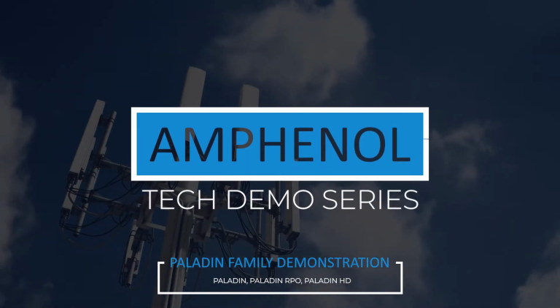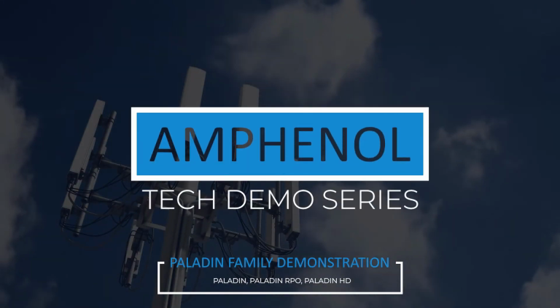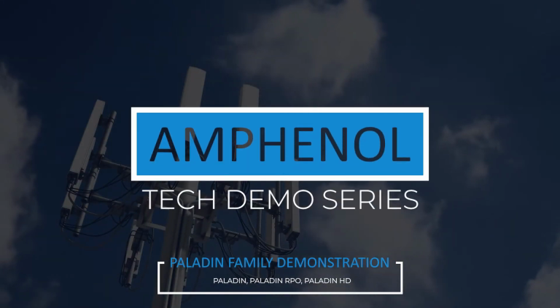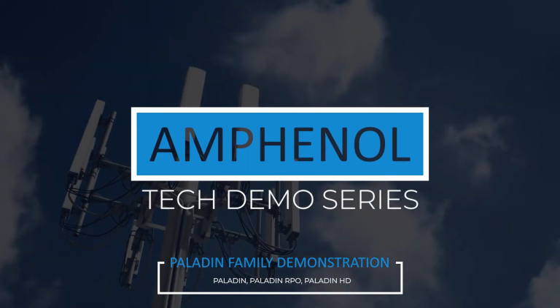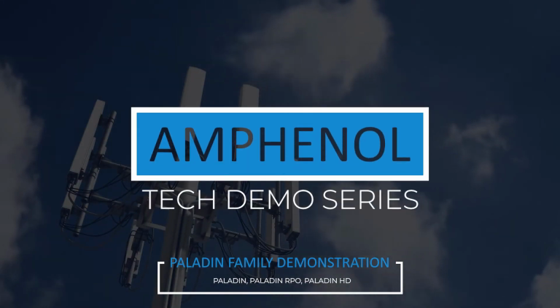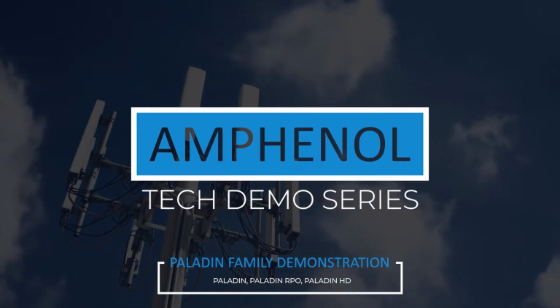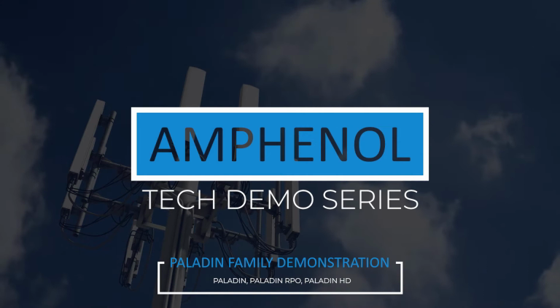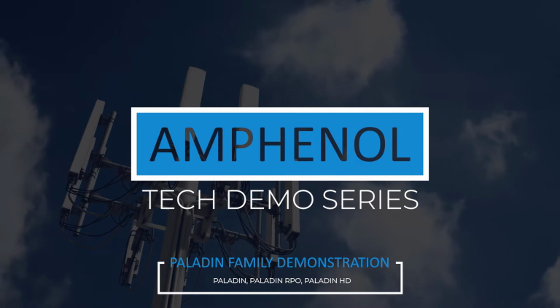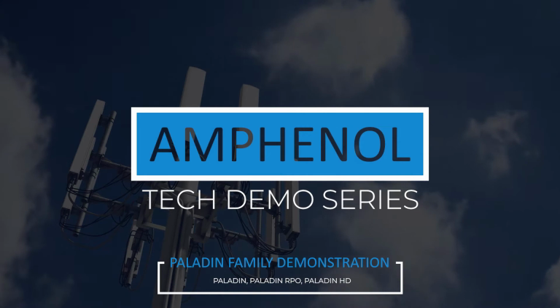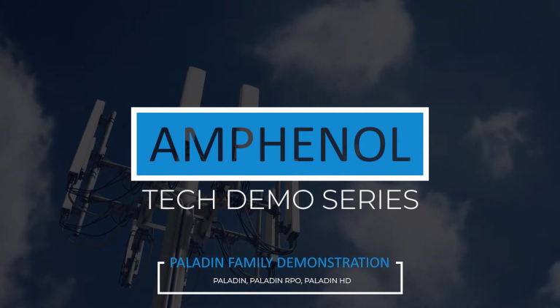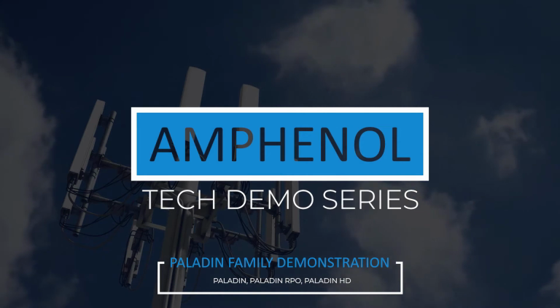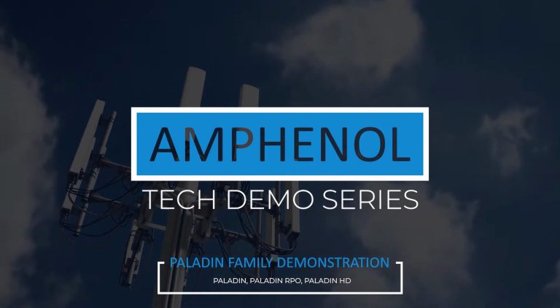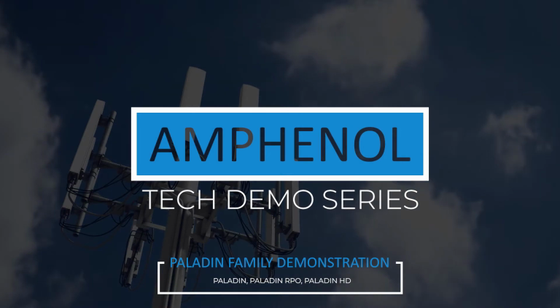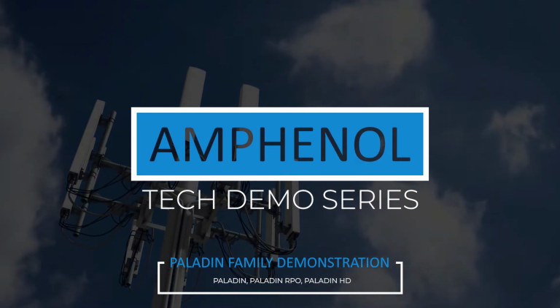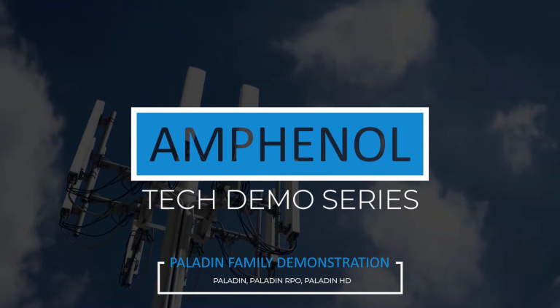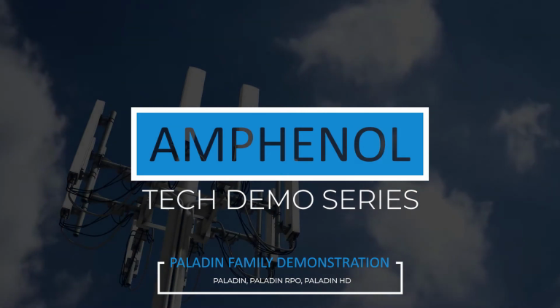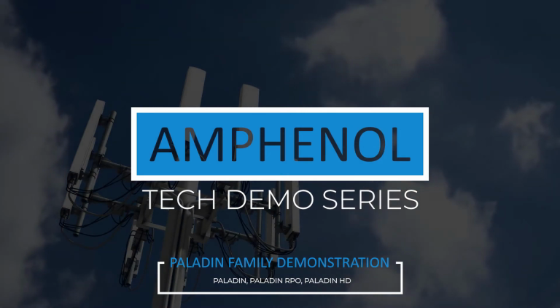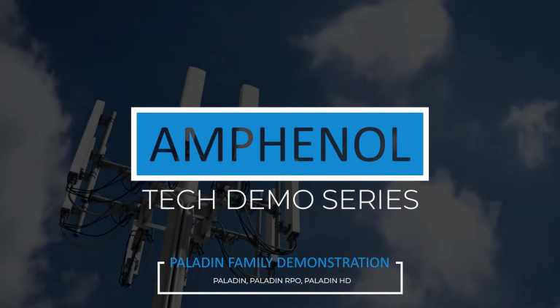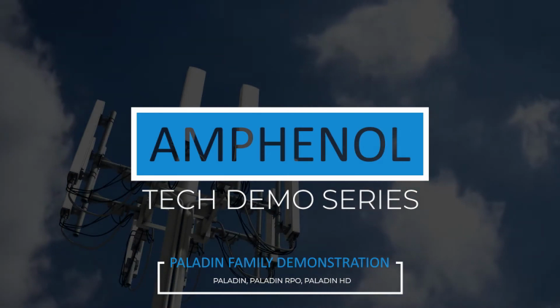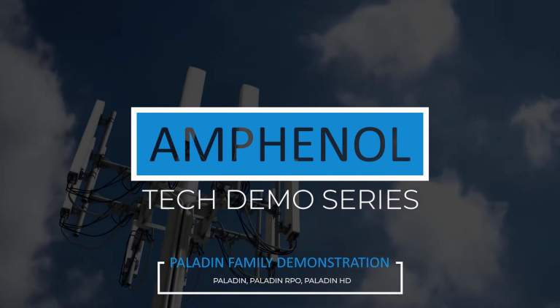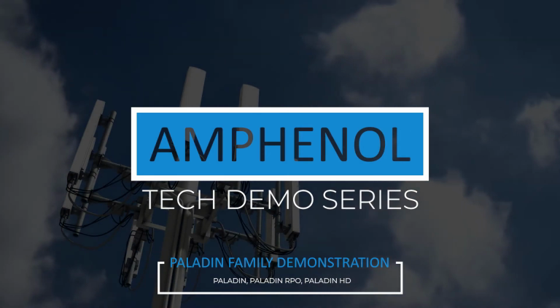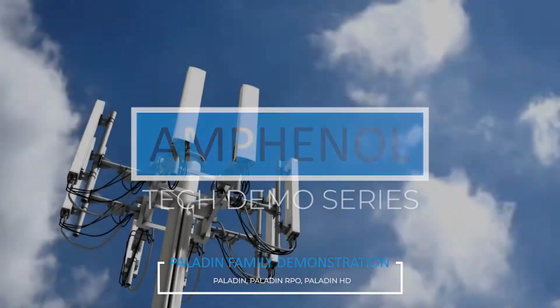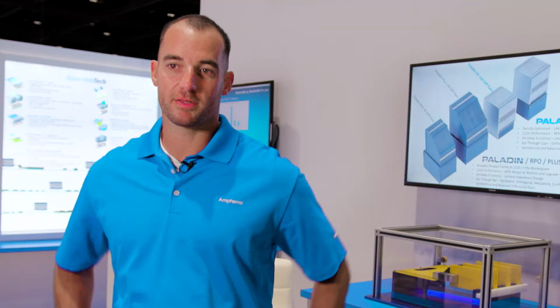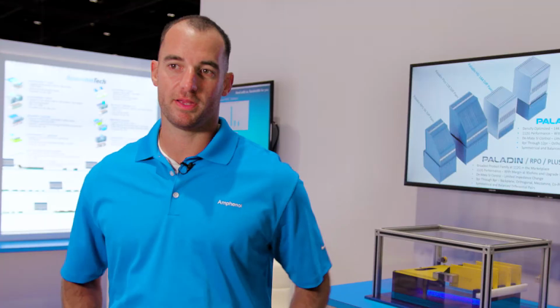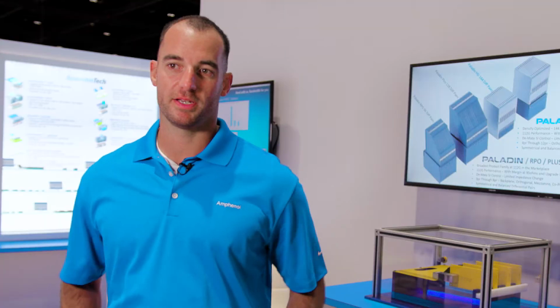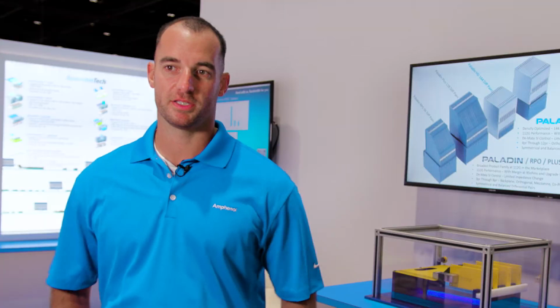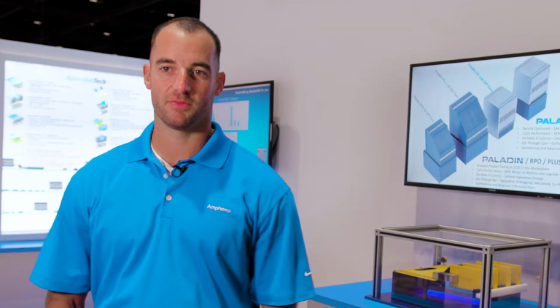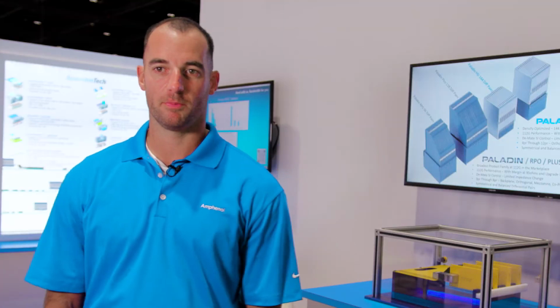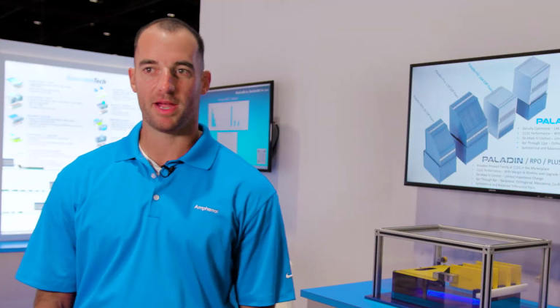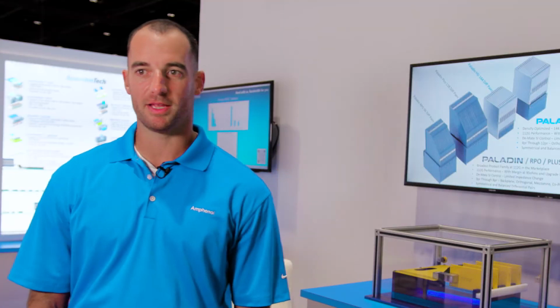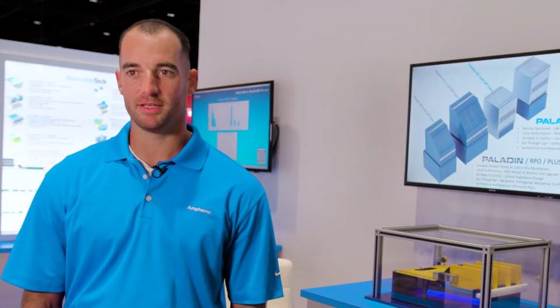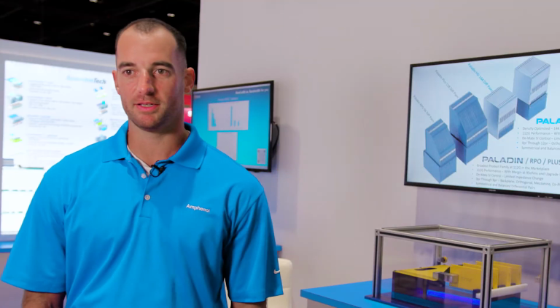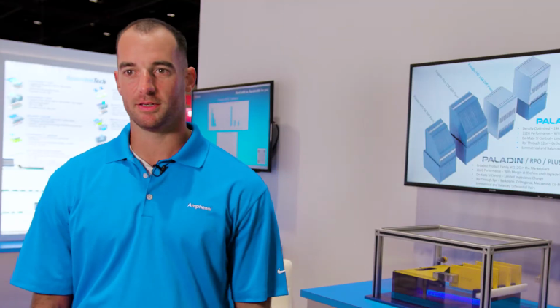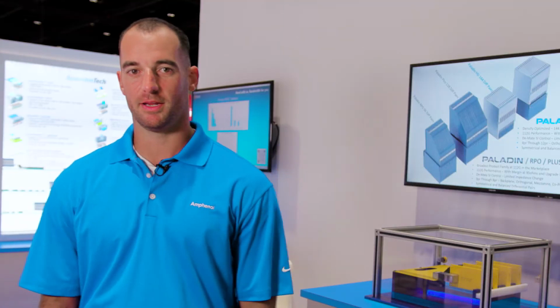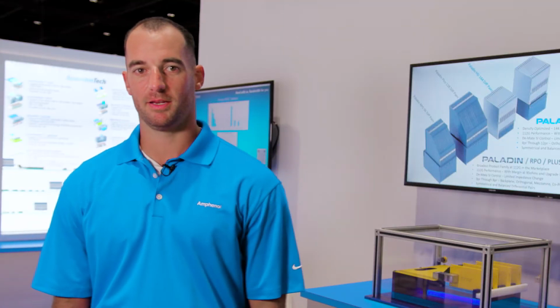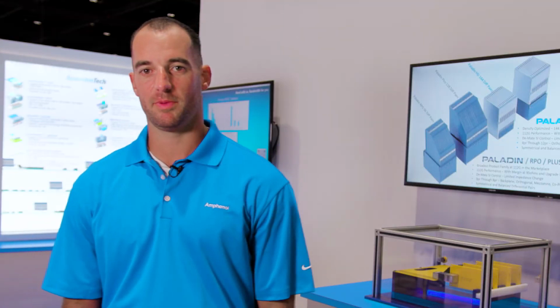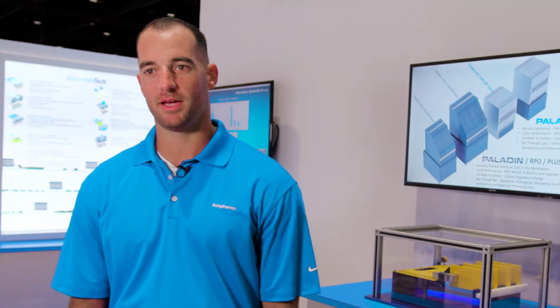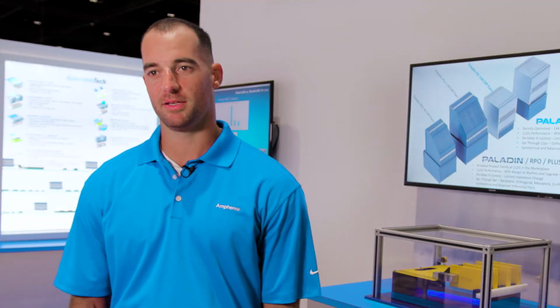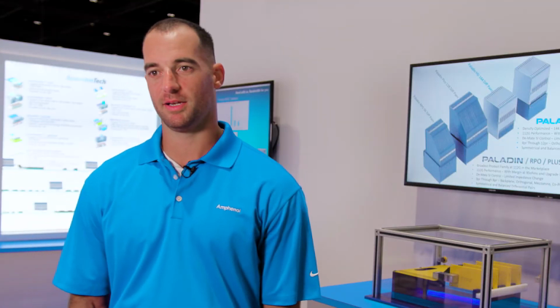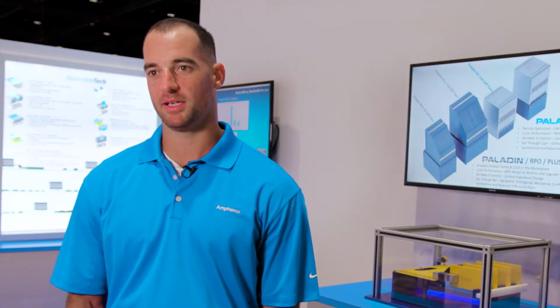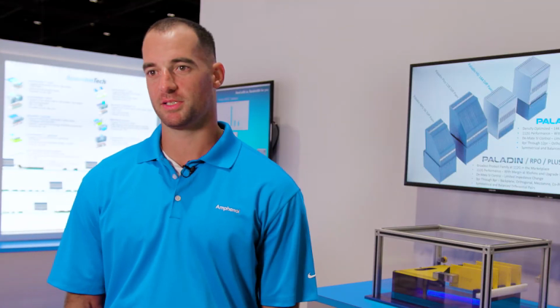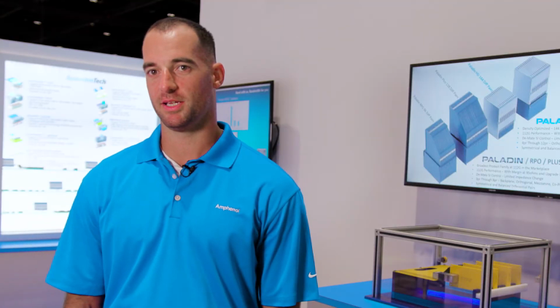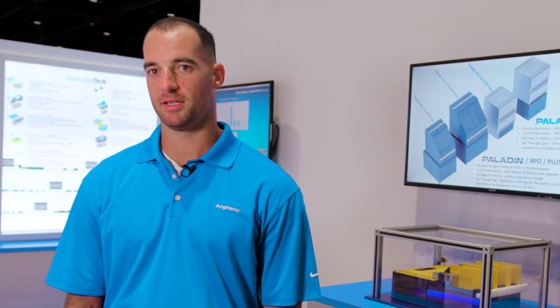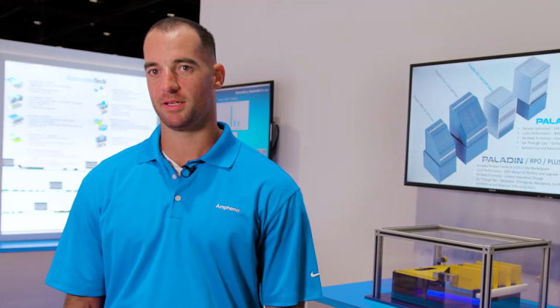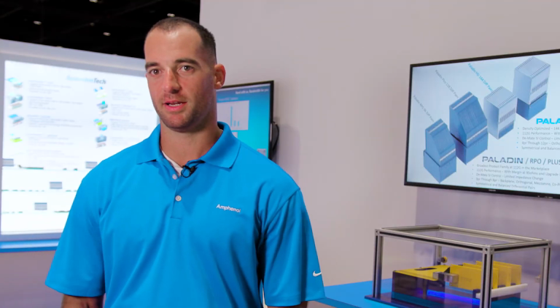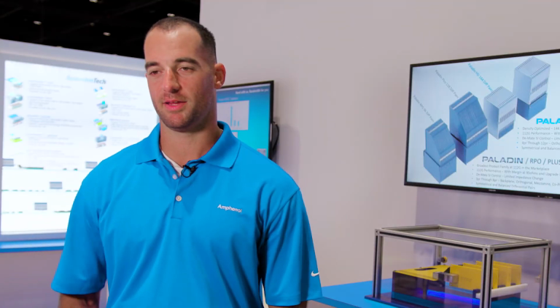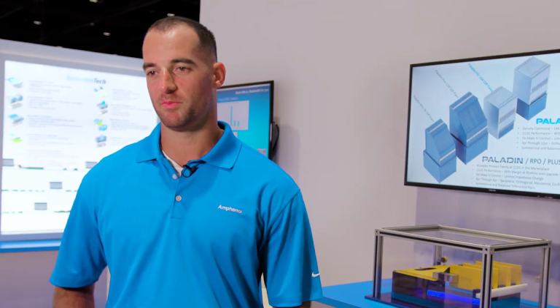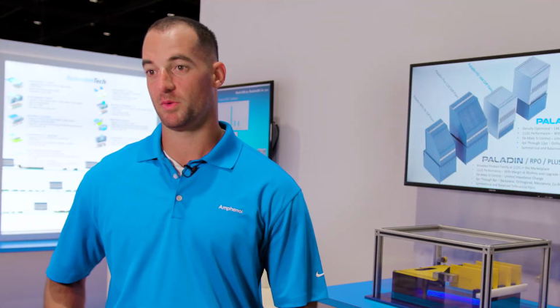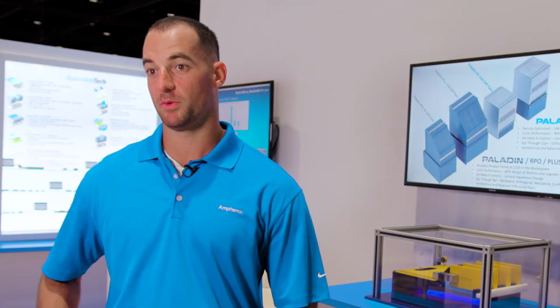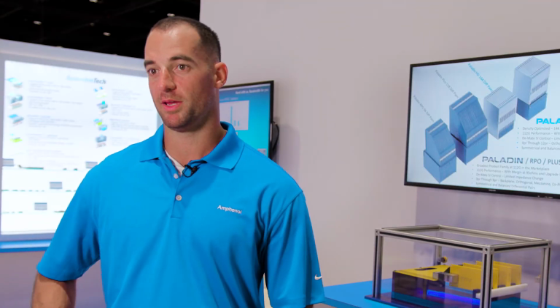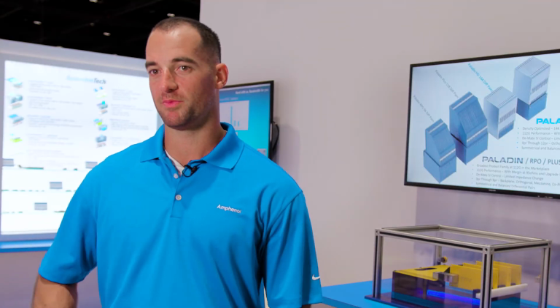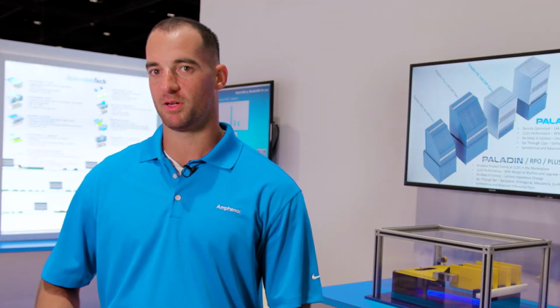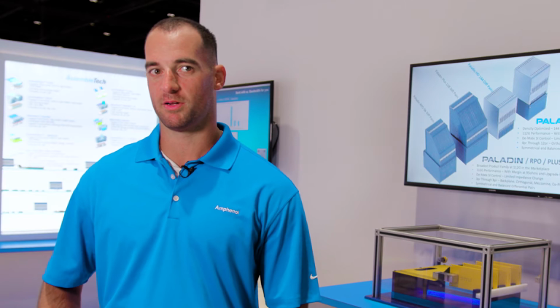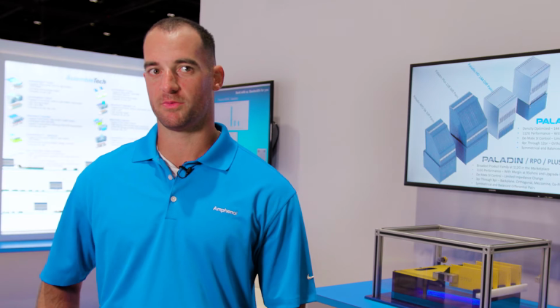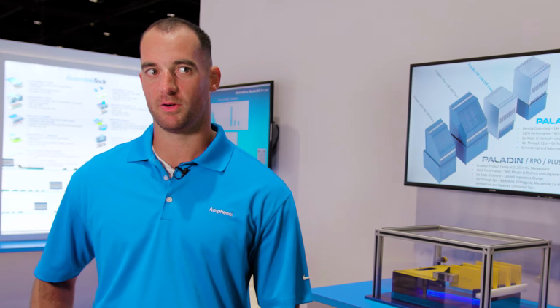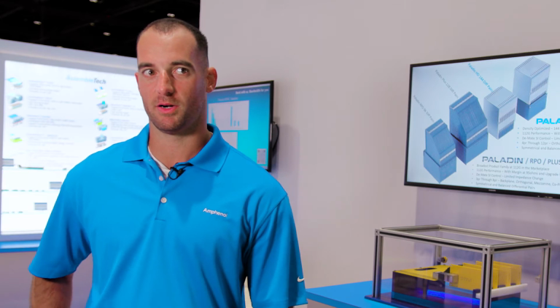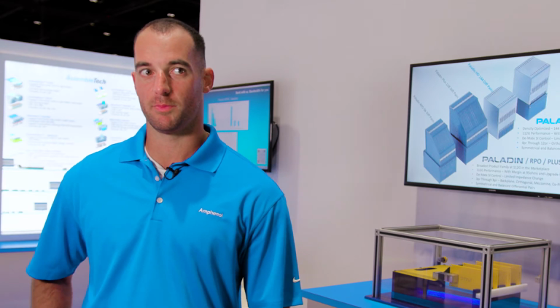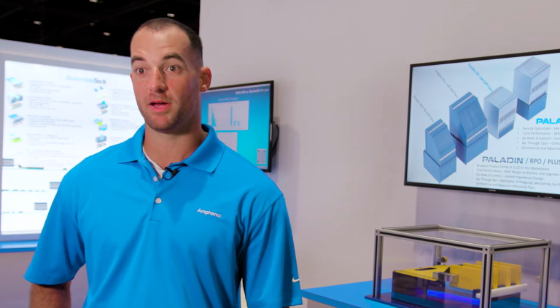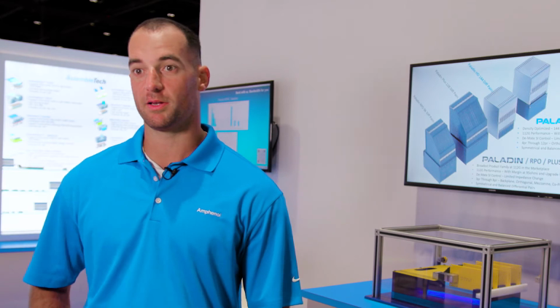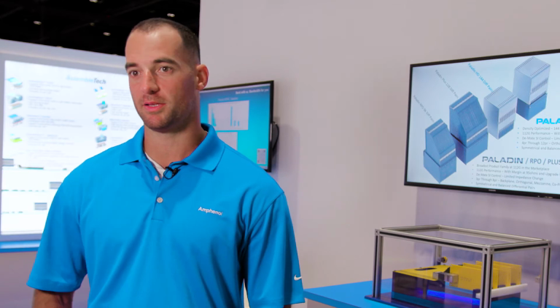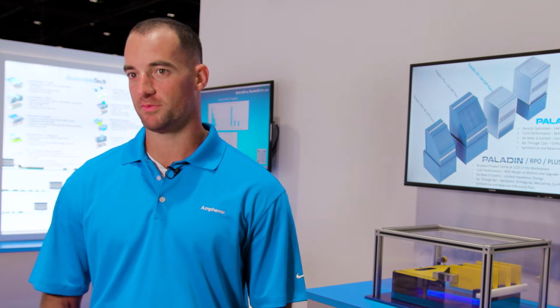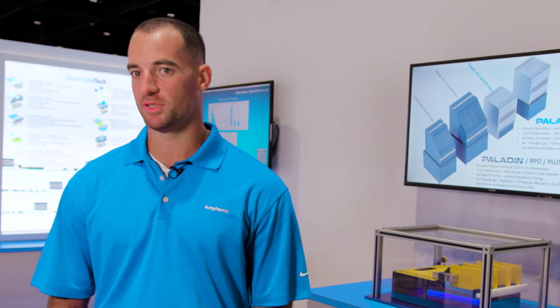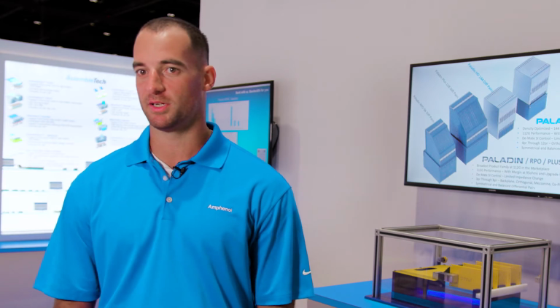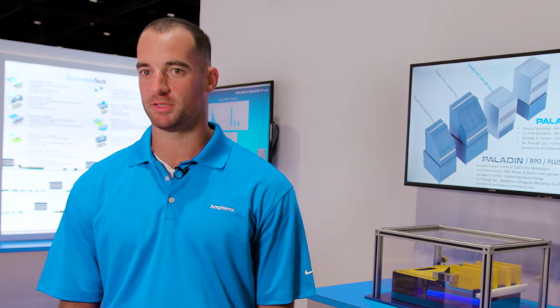My name is Craig. I am the product manager for Paladin and Paladin HD. I've been with Amphenol for about 11 years.